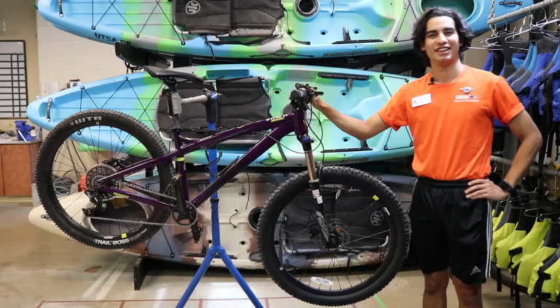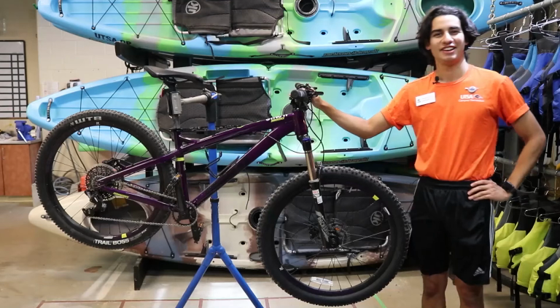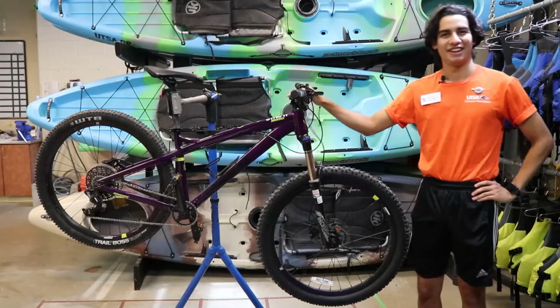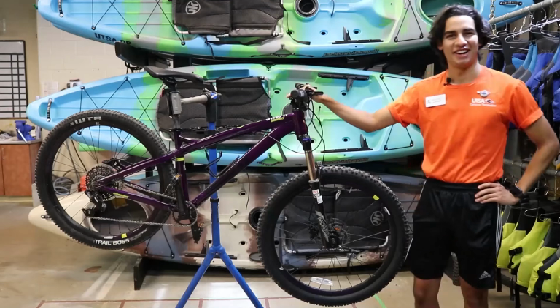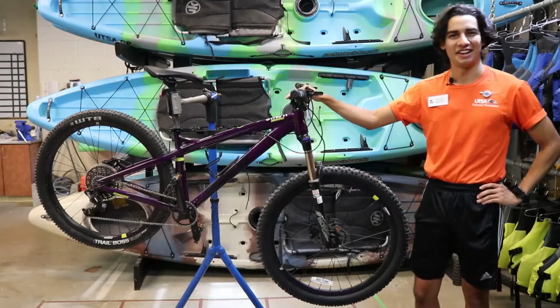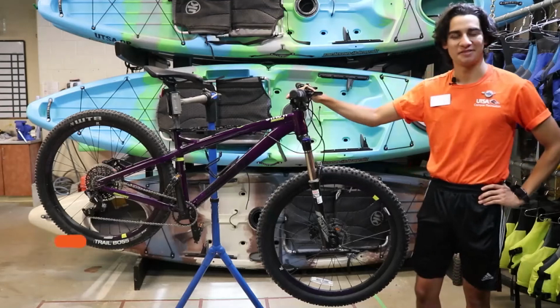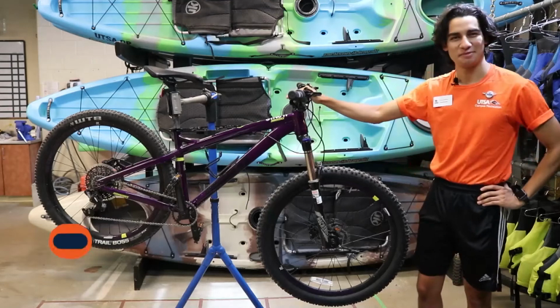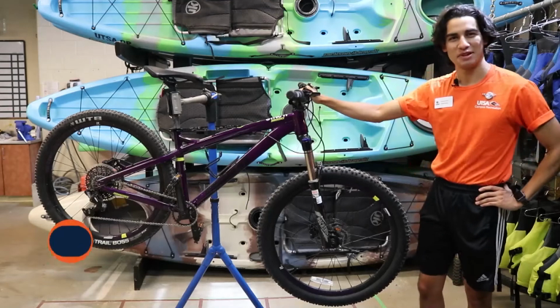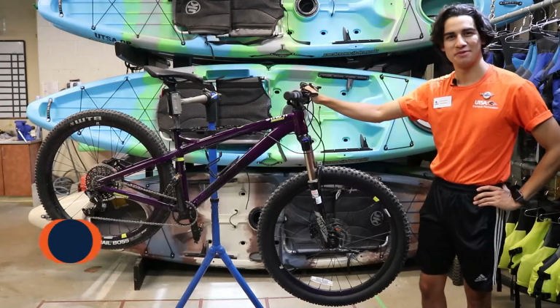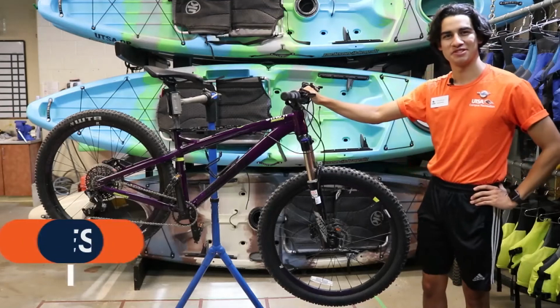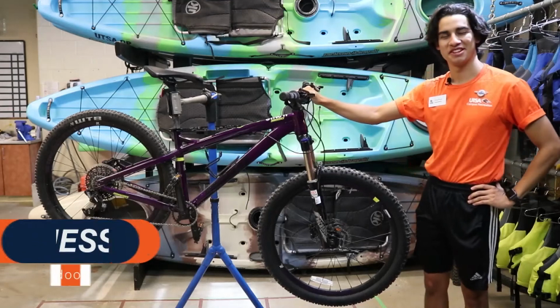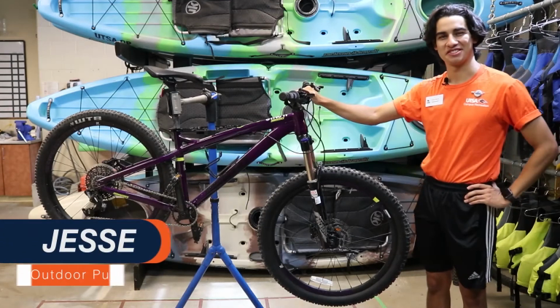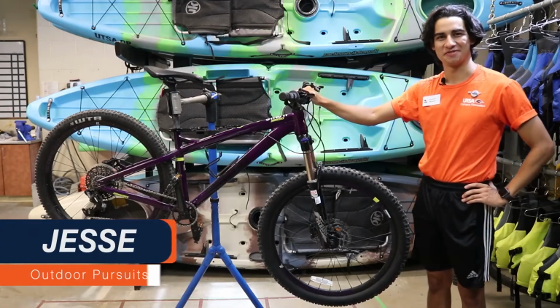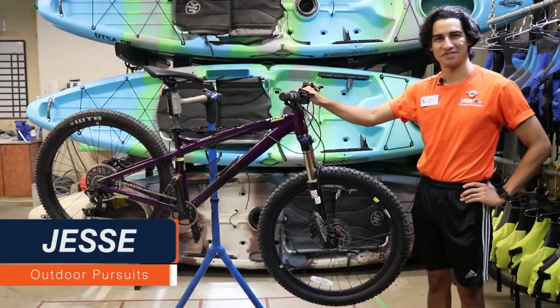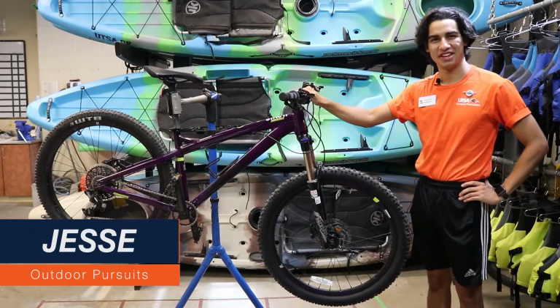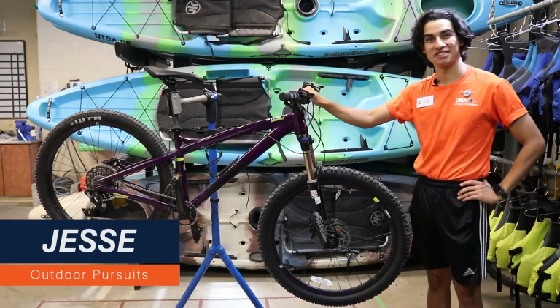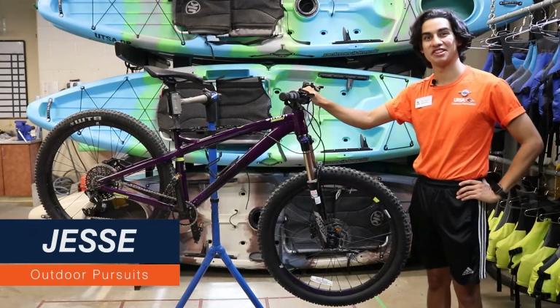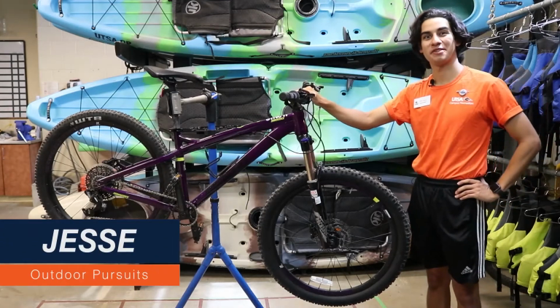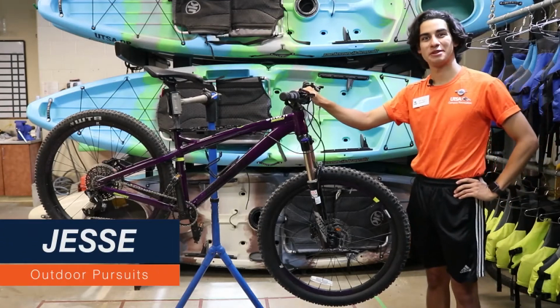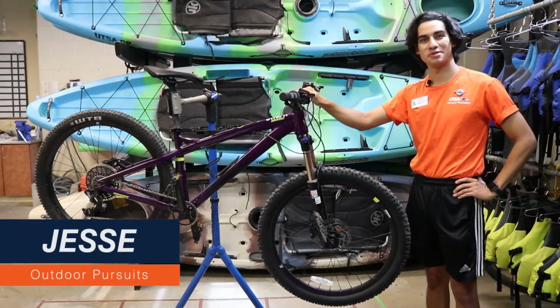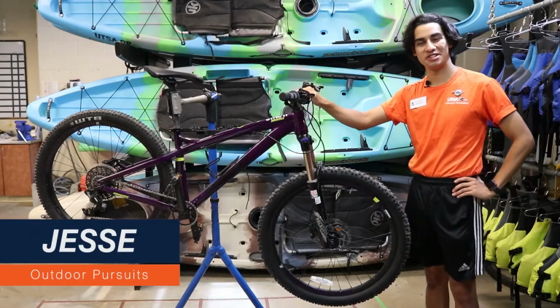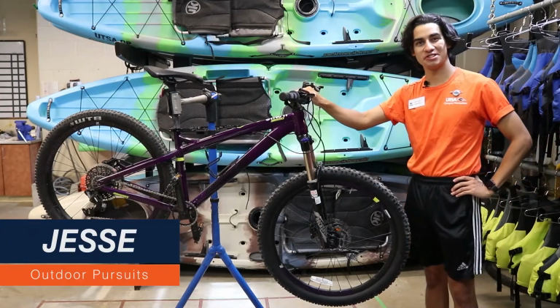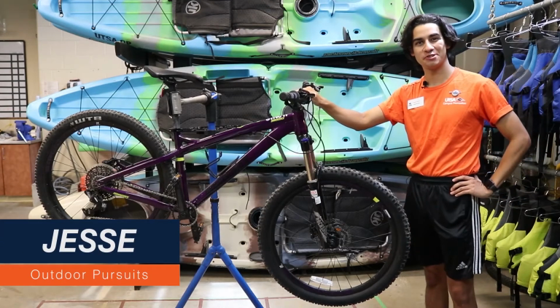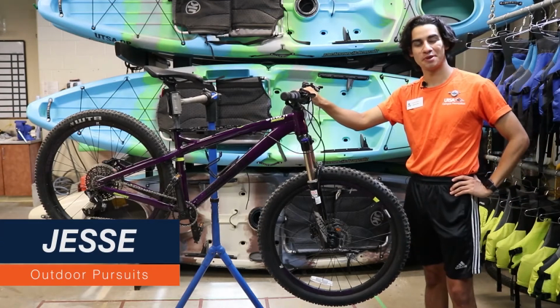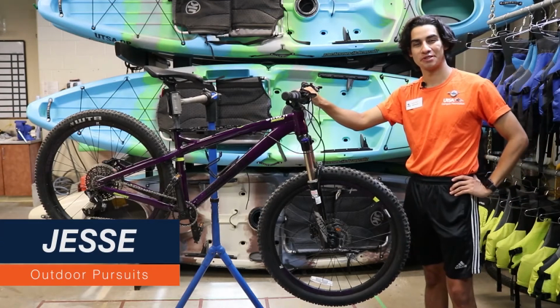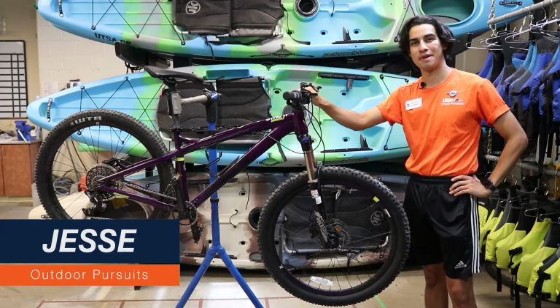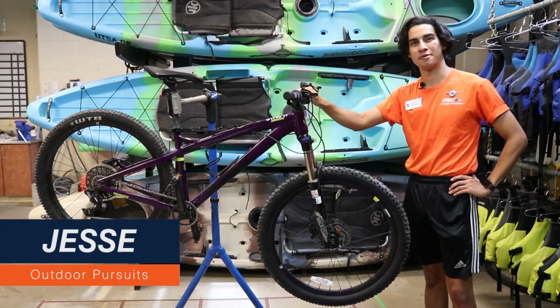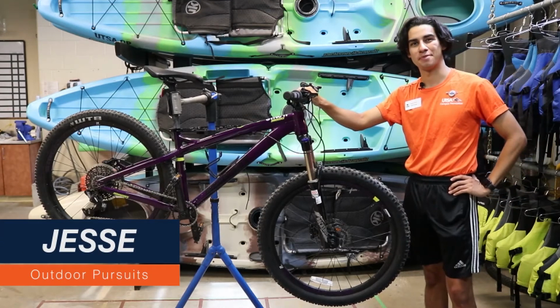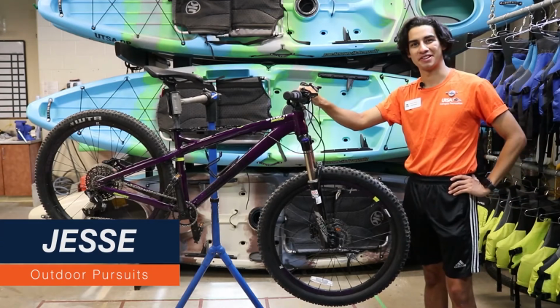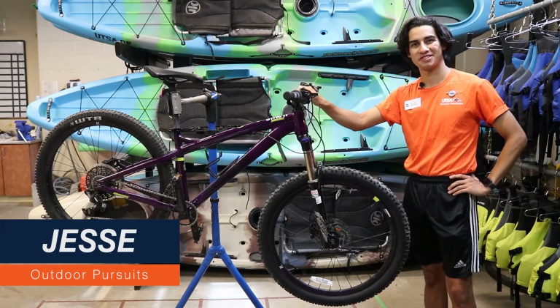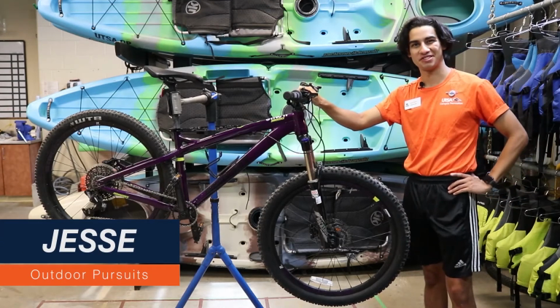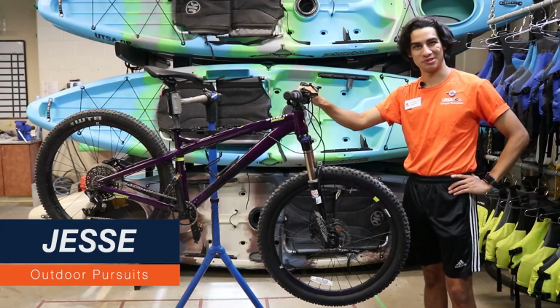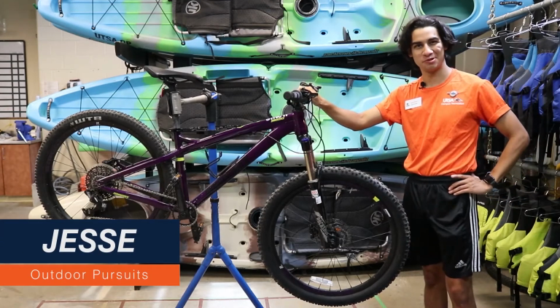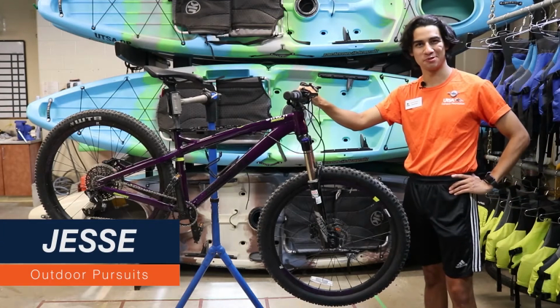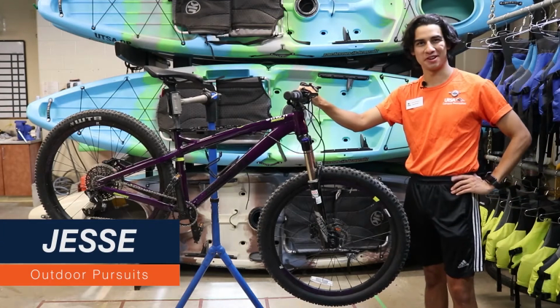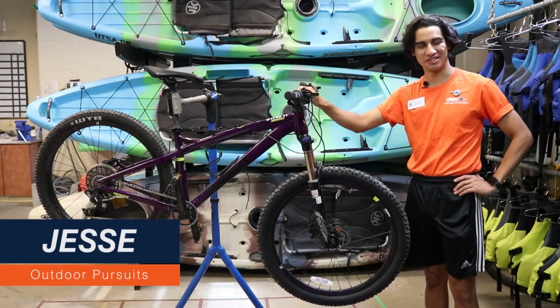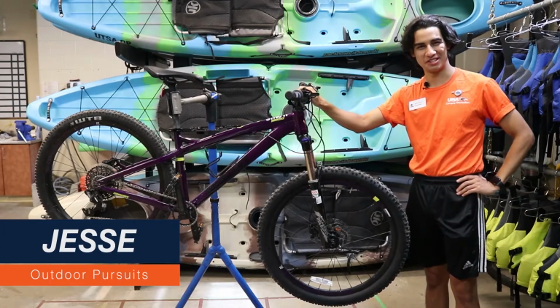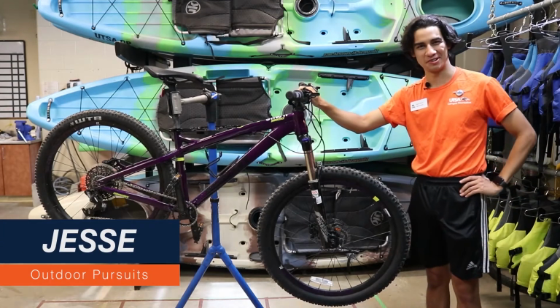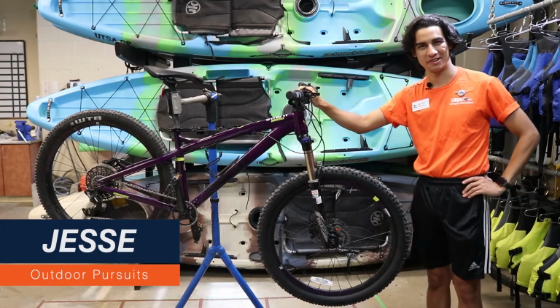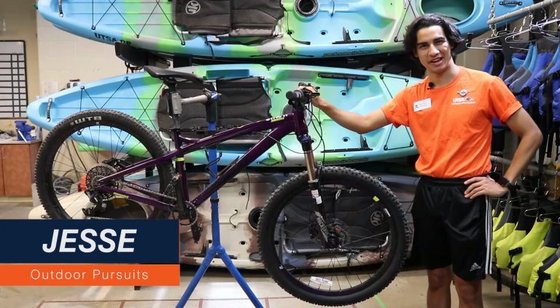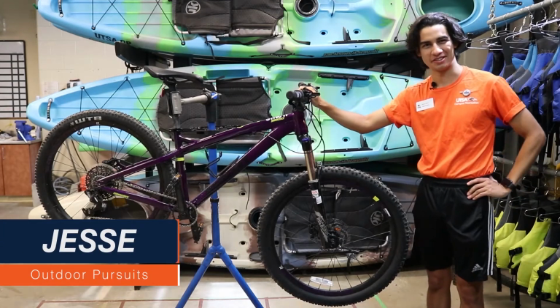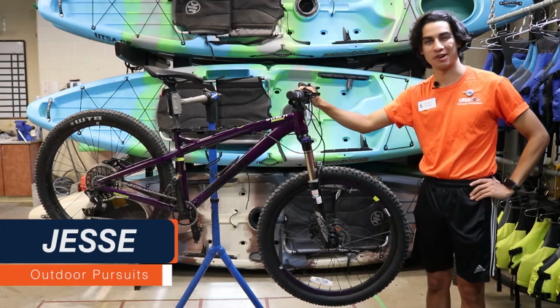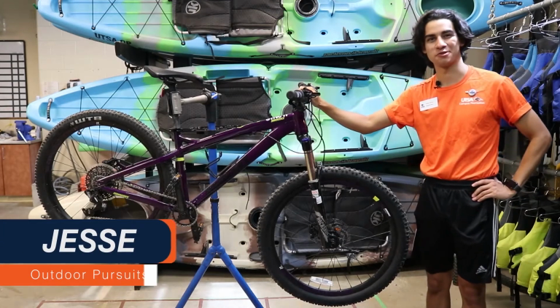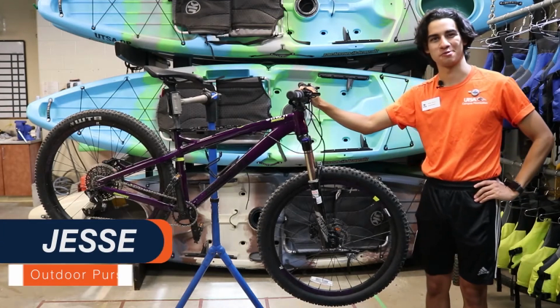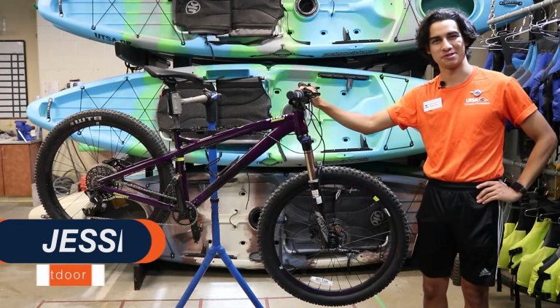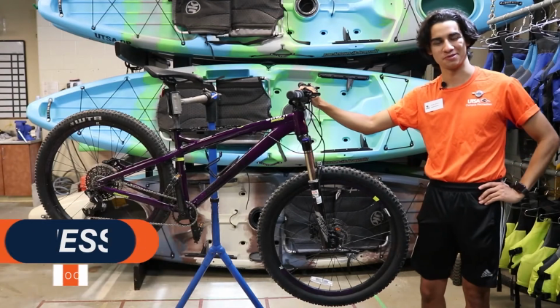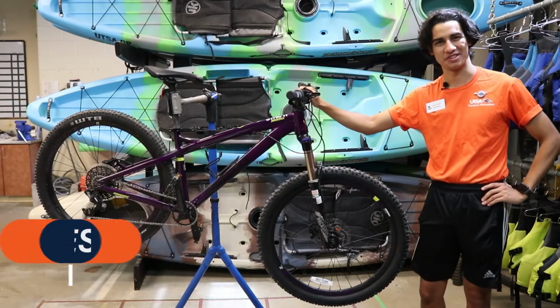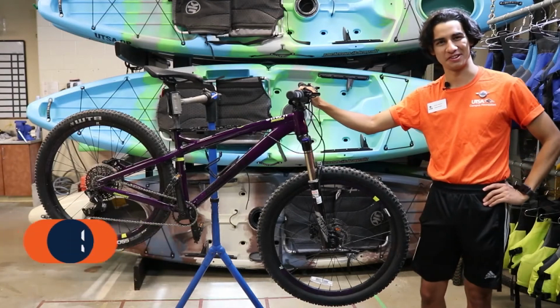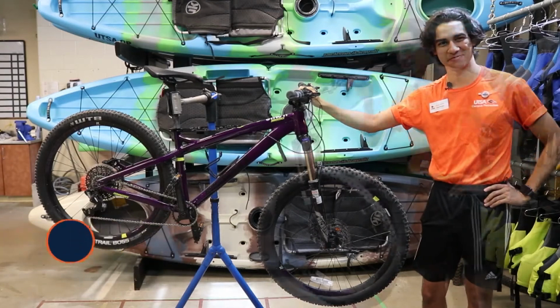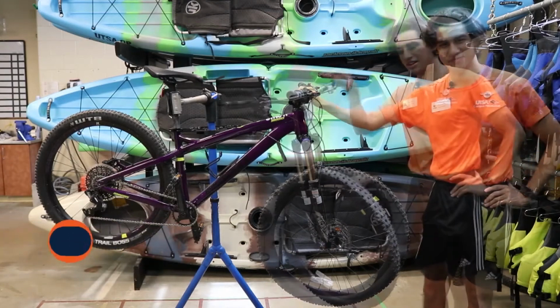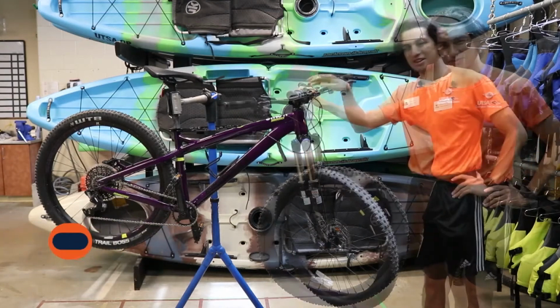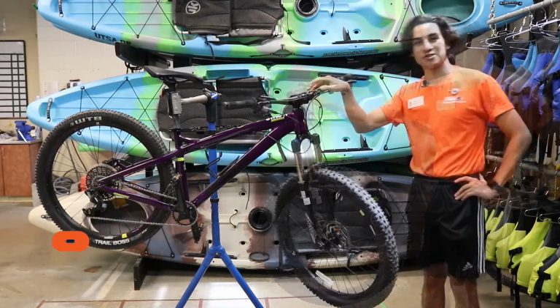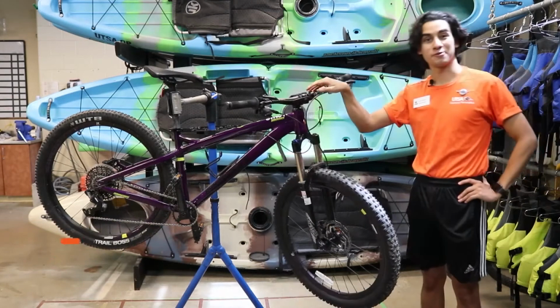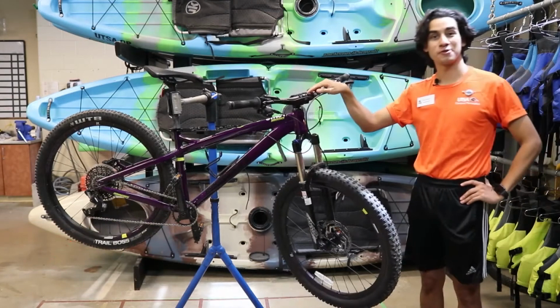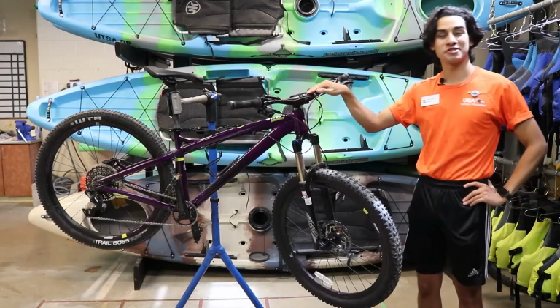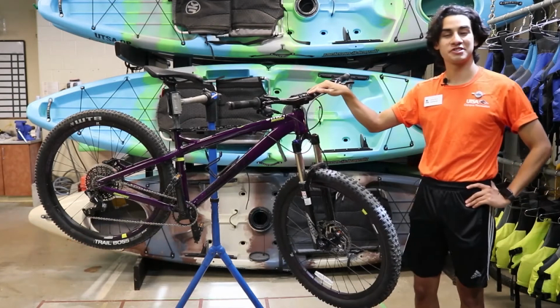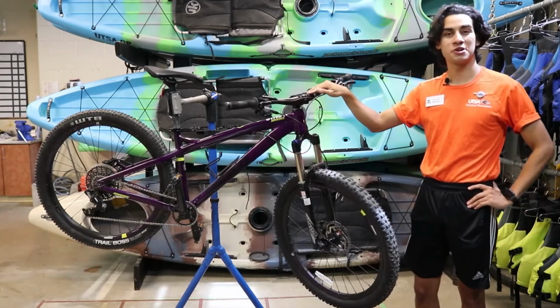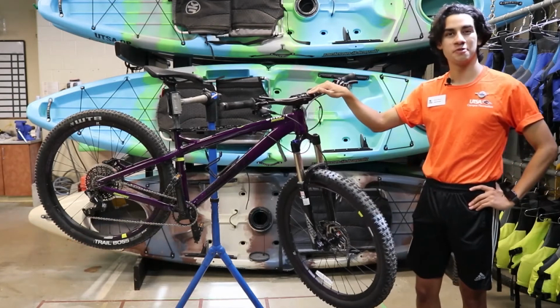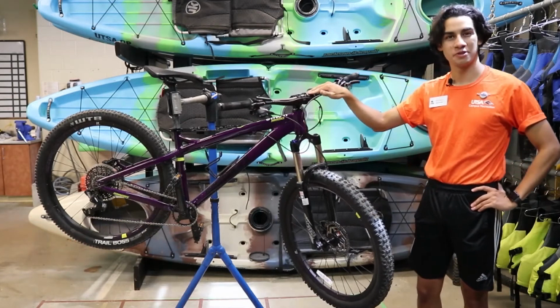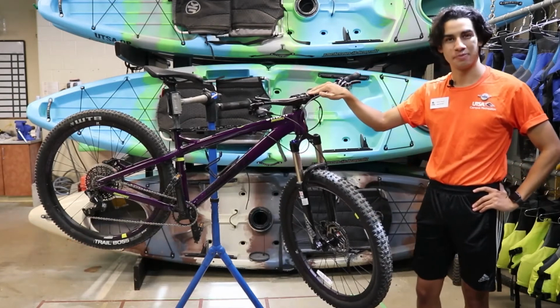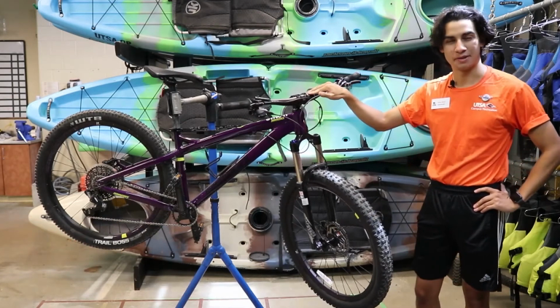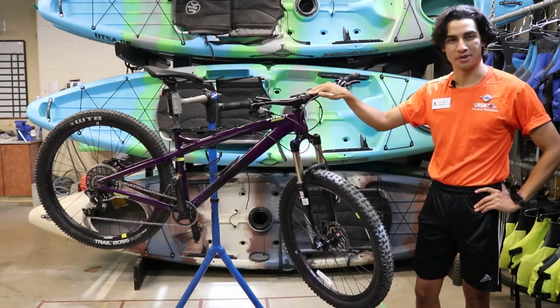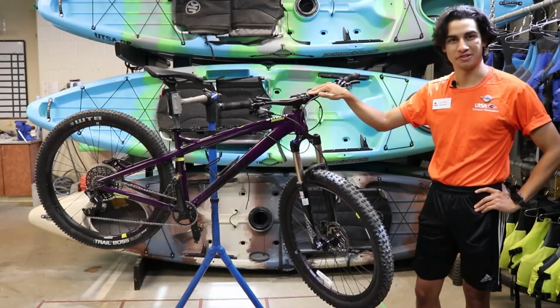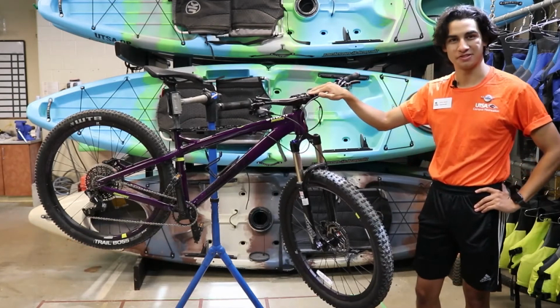Hi, my name is Jesse and today I'm going to be teaching you about the mountain bikes that you can rent here at the Outdoor Resource Center. First, let's go over the bike parts.